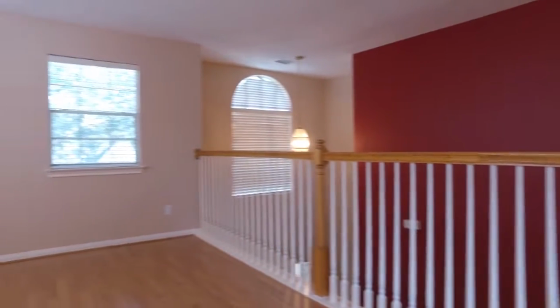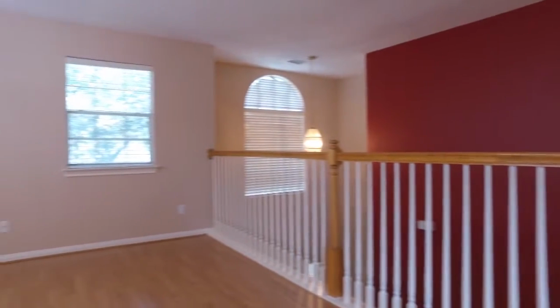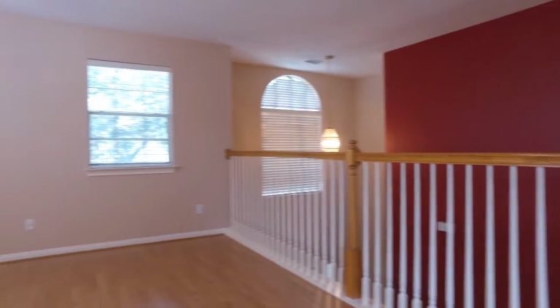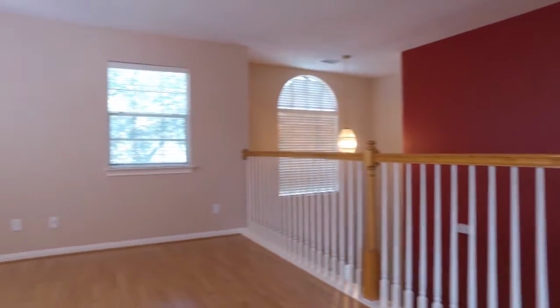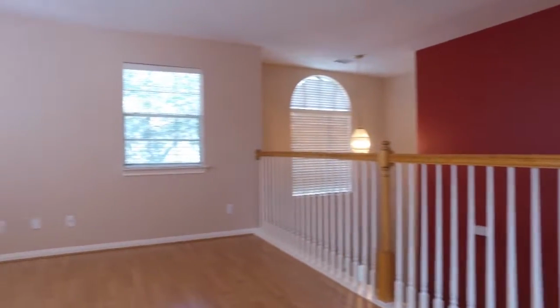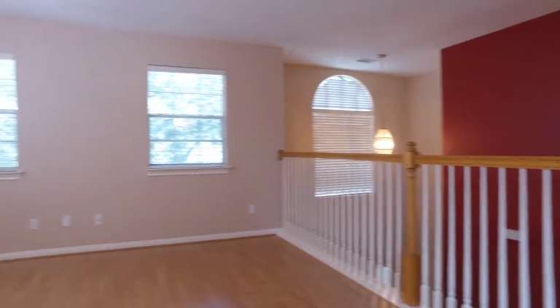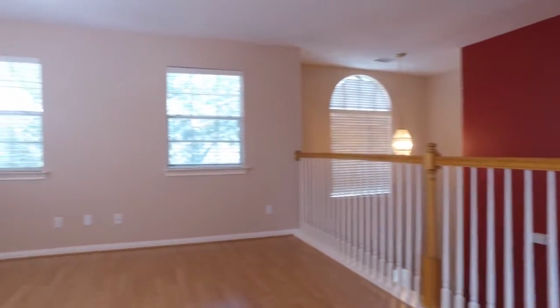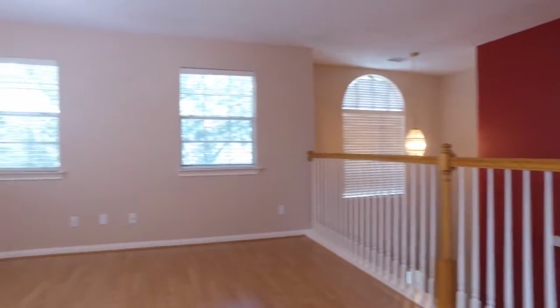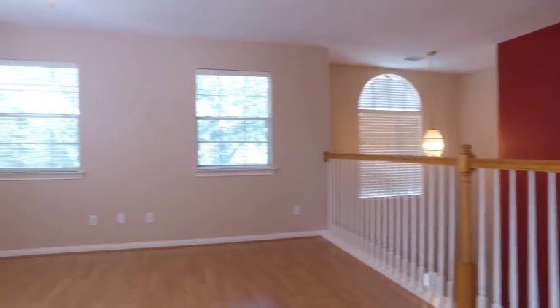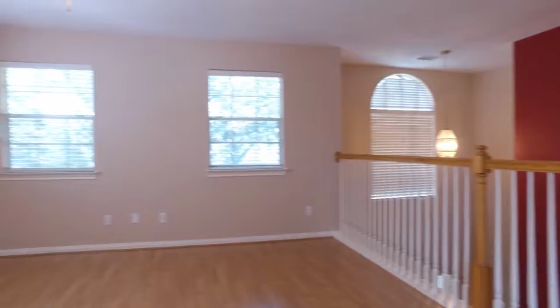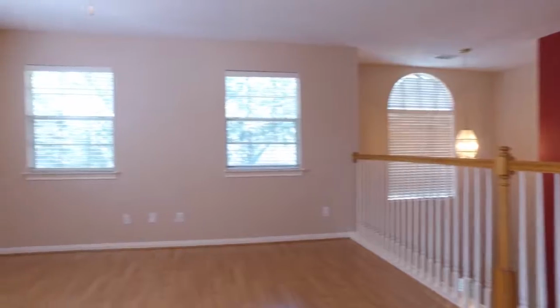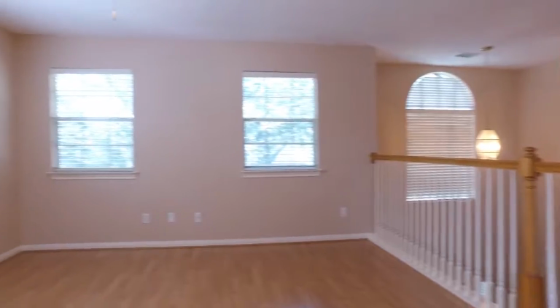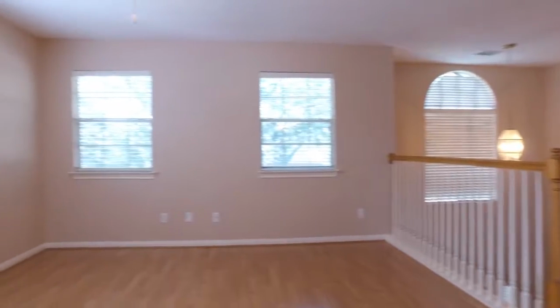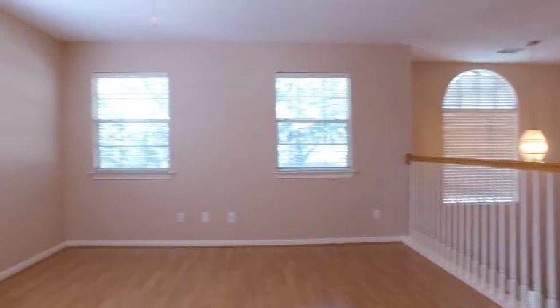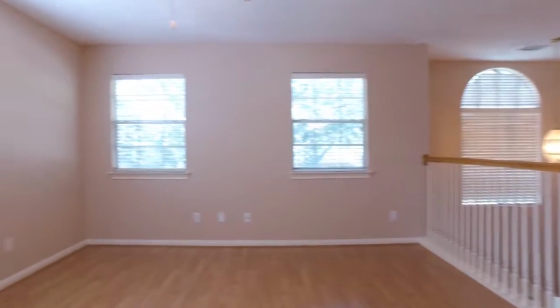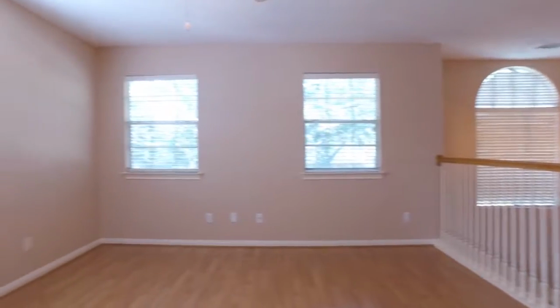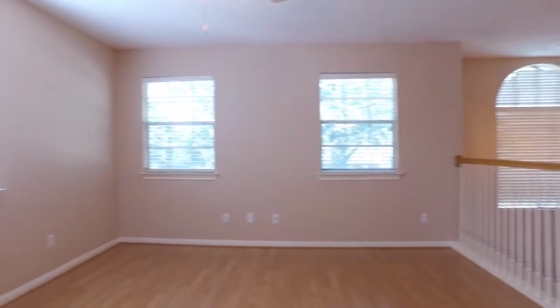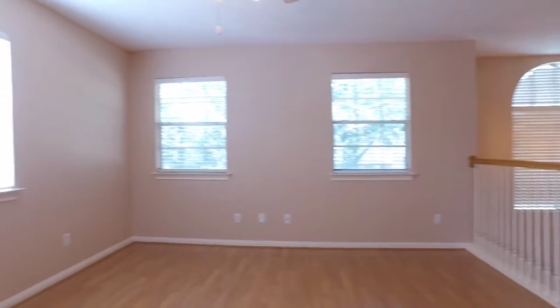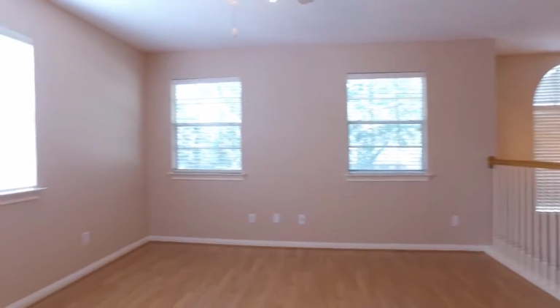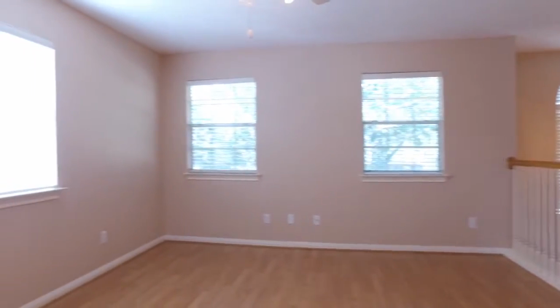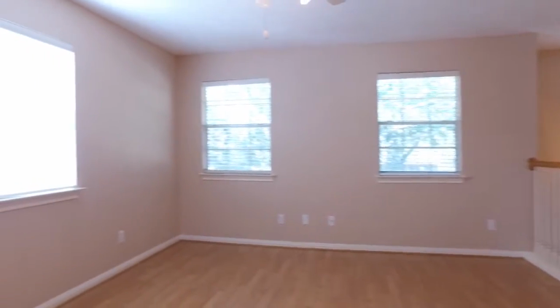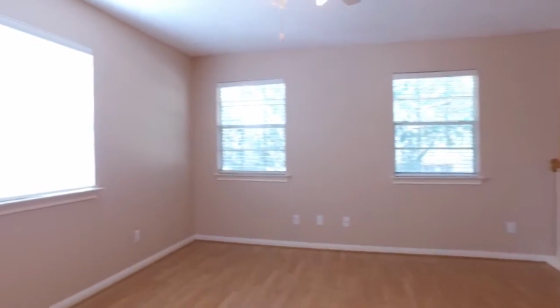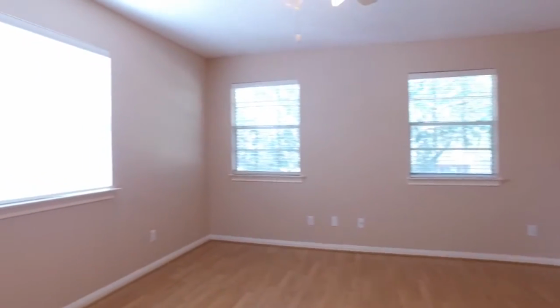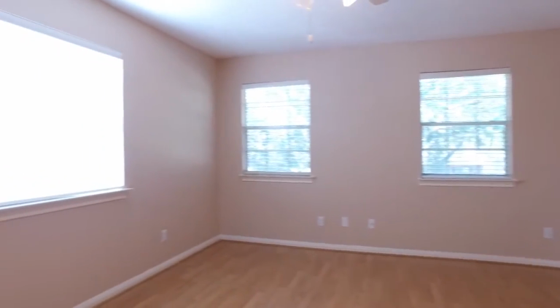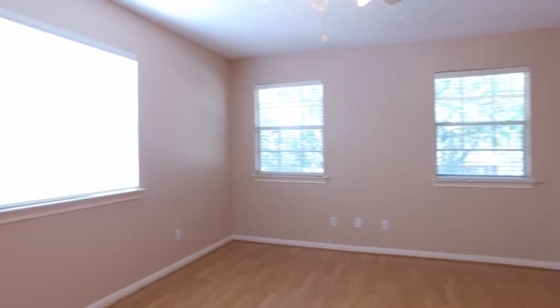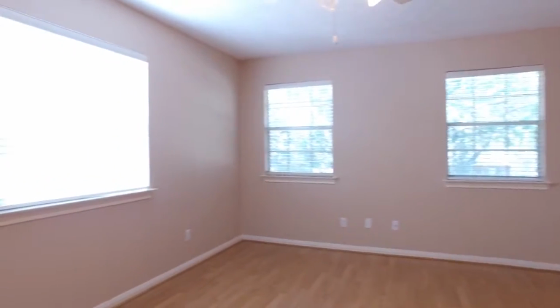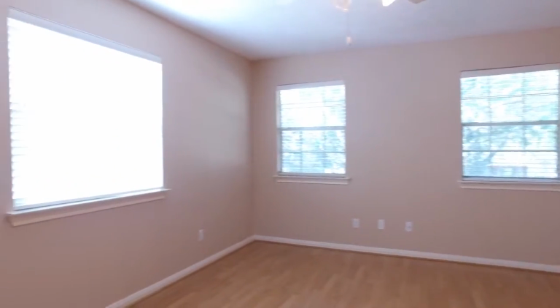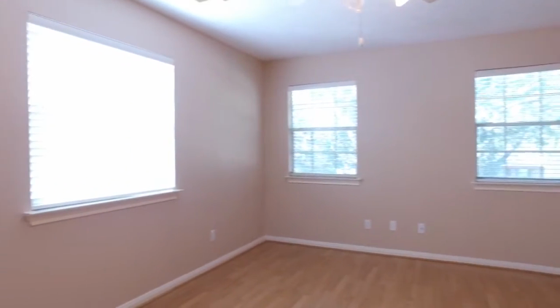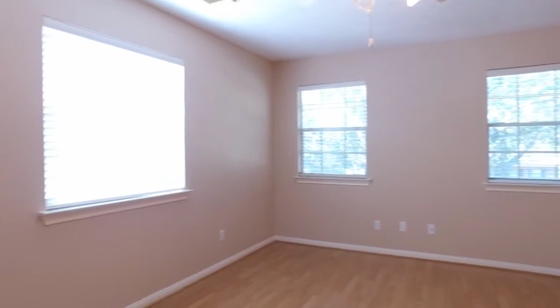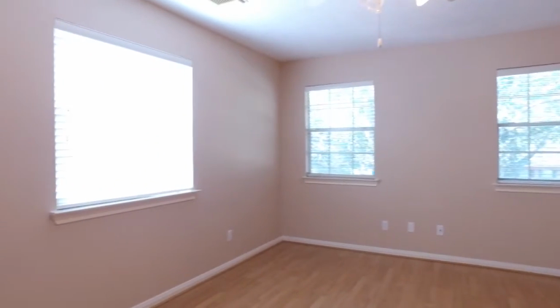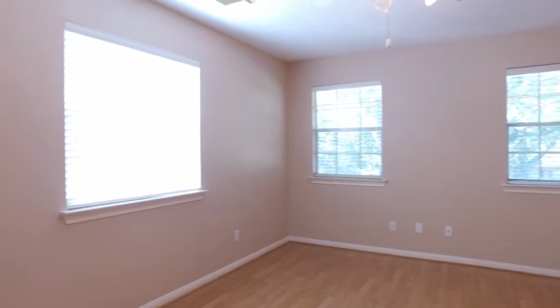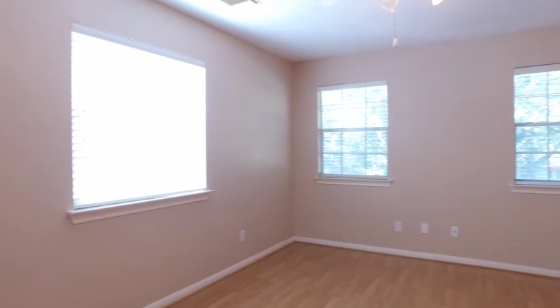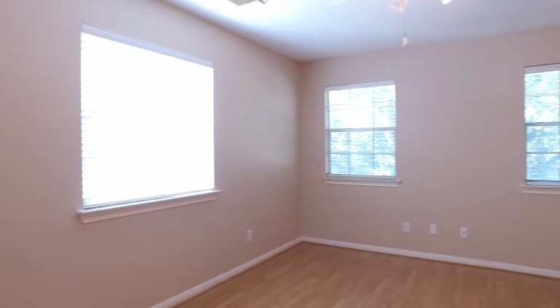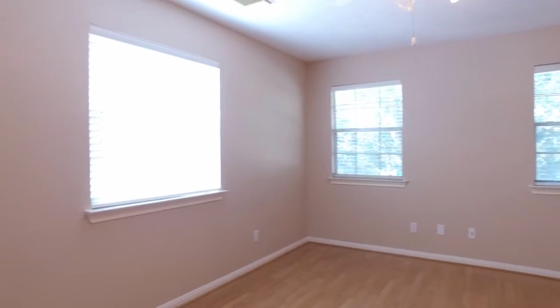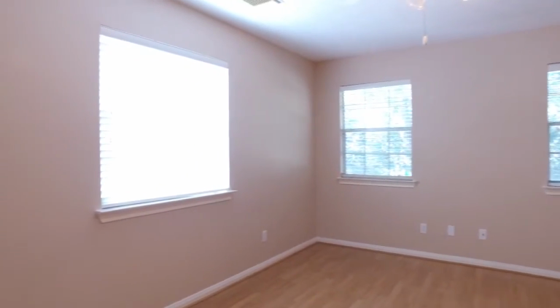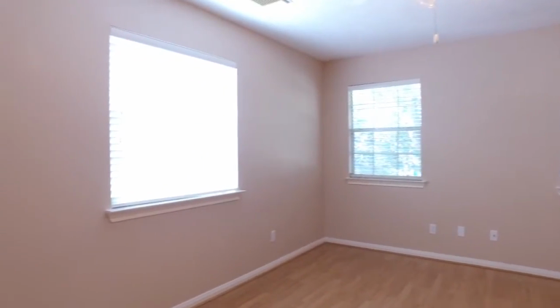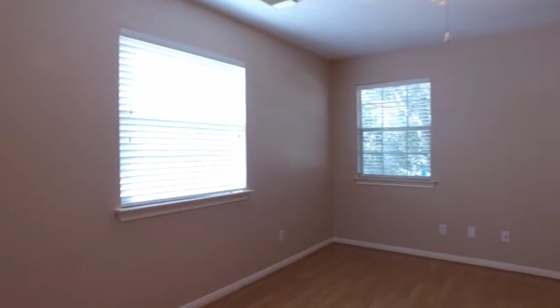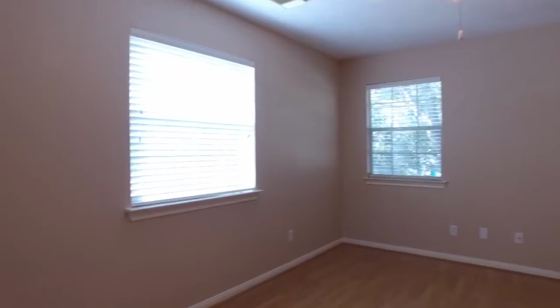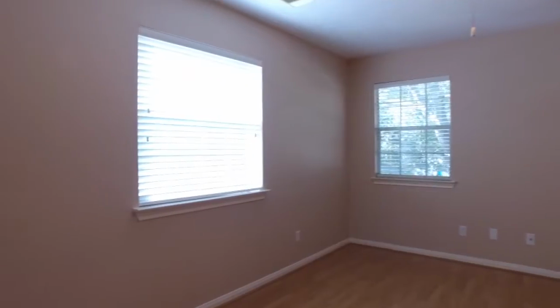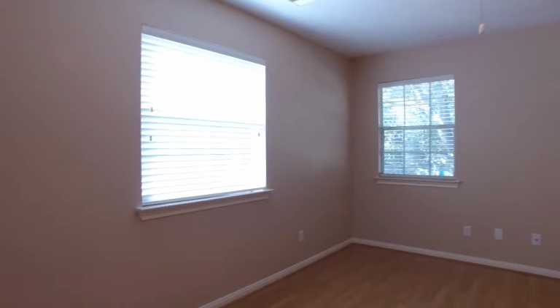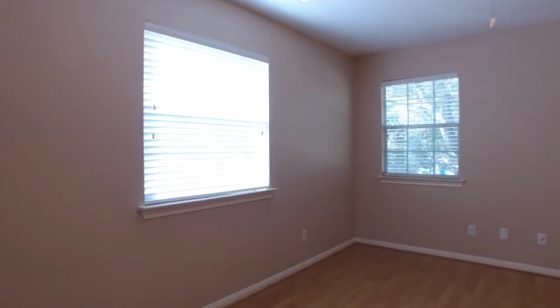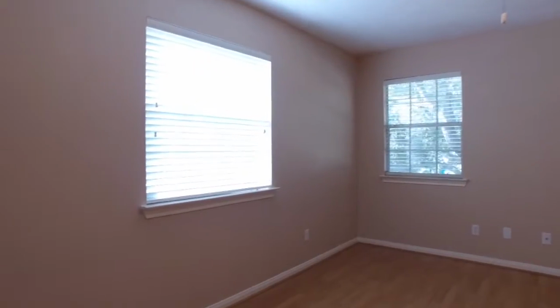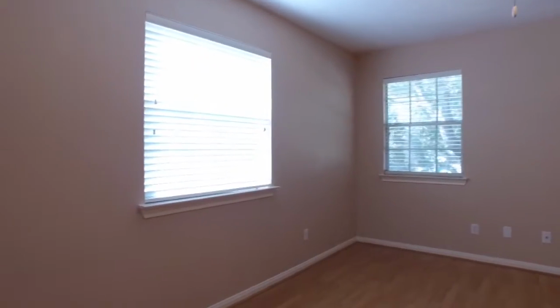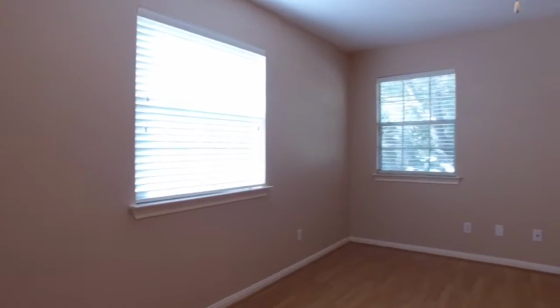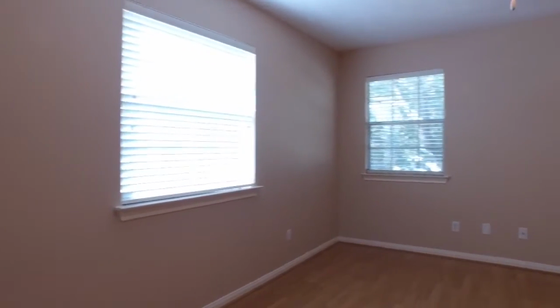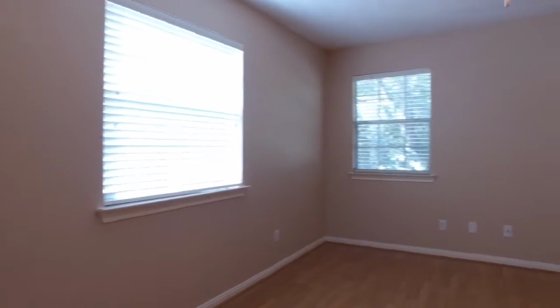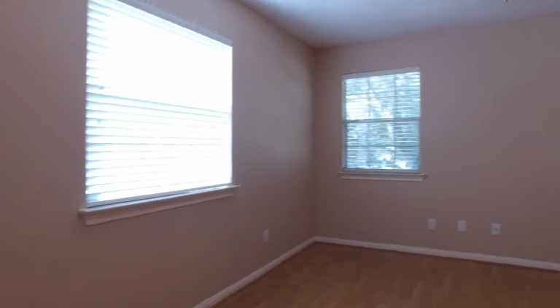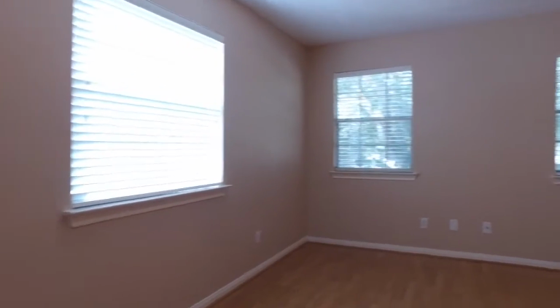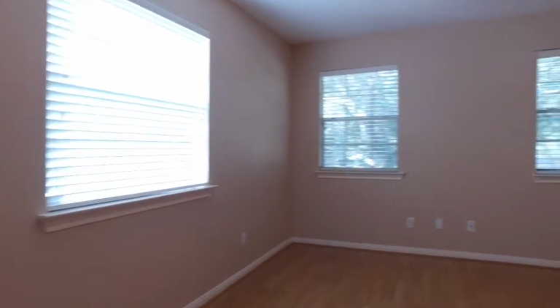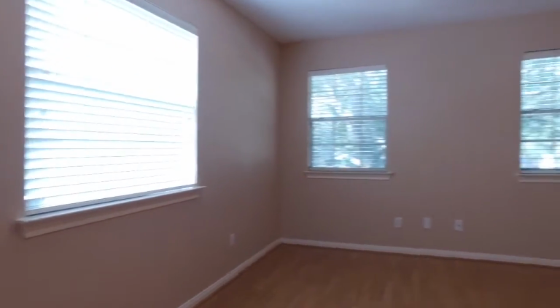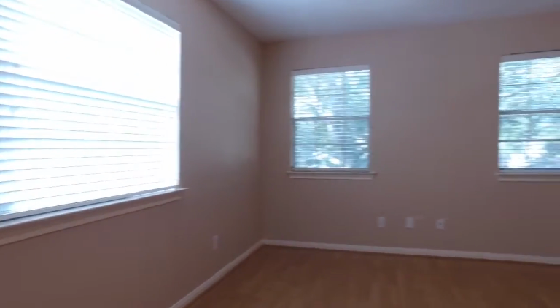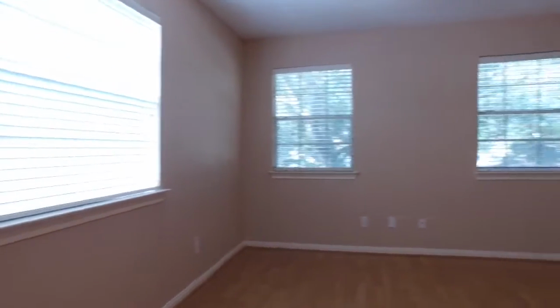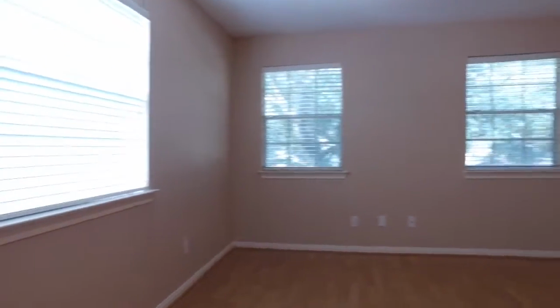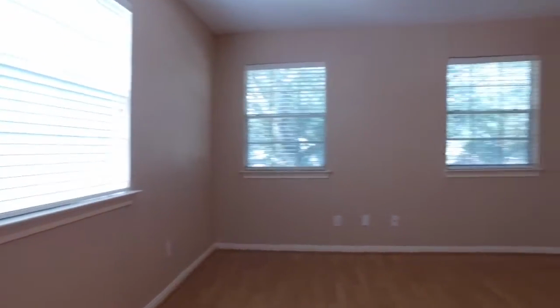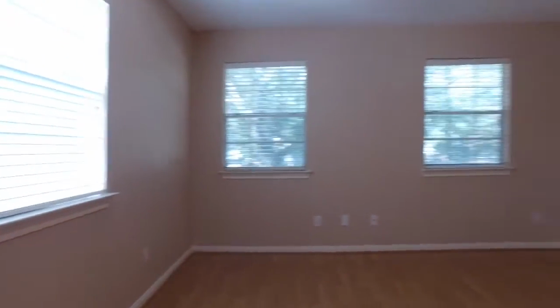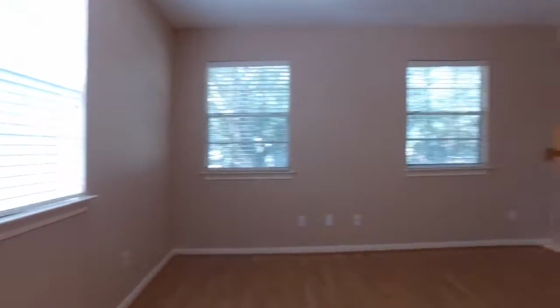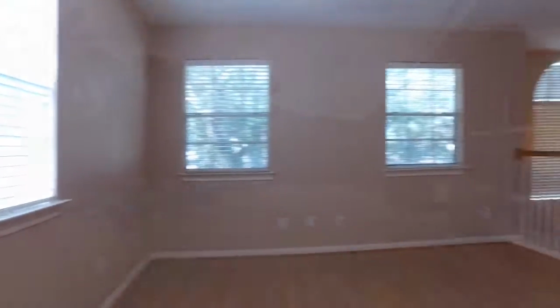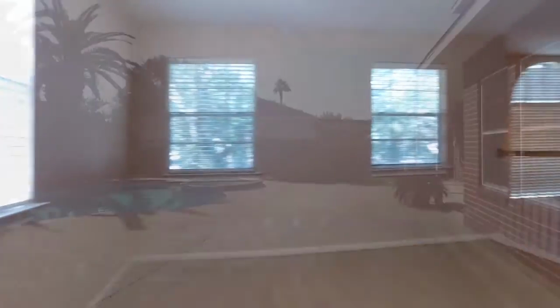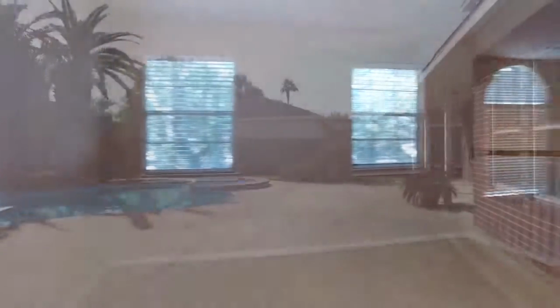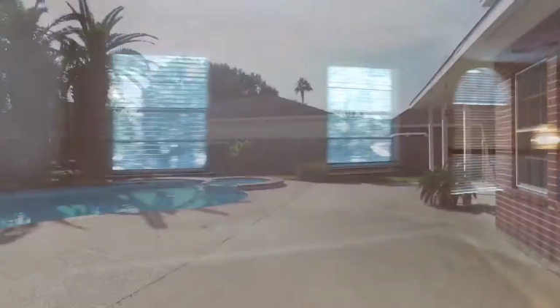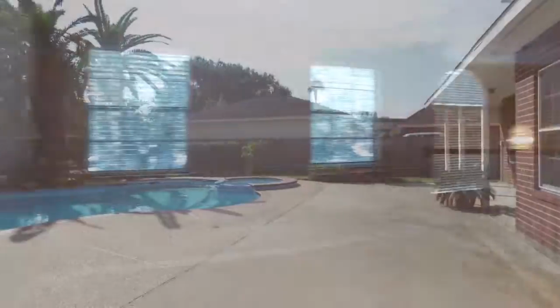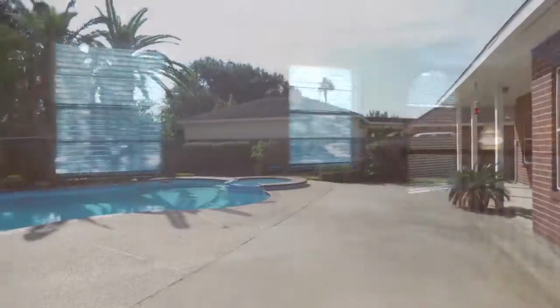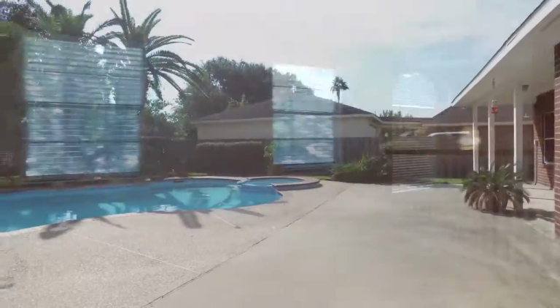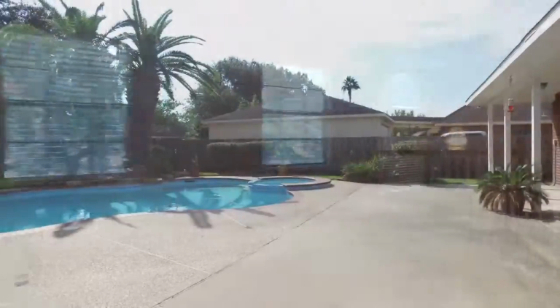This is a great size game room or secondary living room. You can make it whatever you prefer.